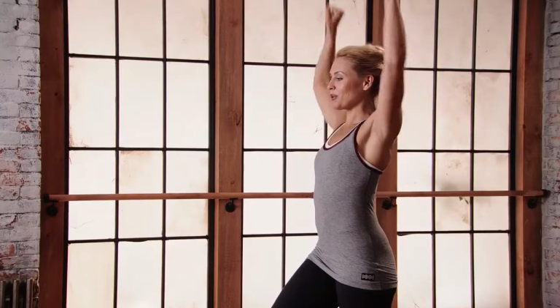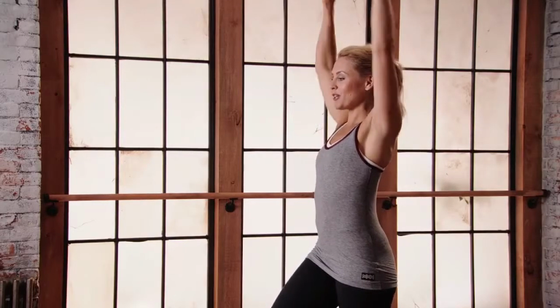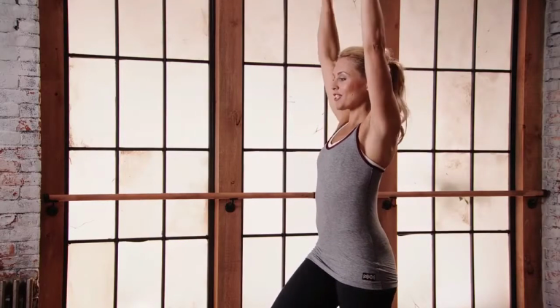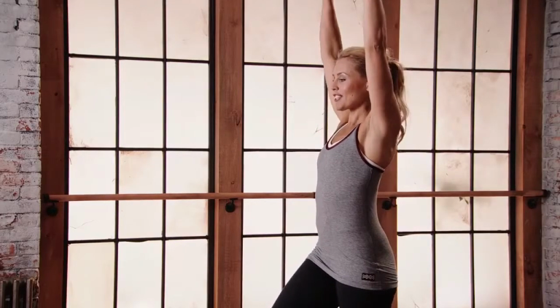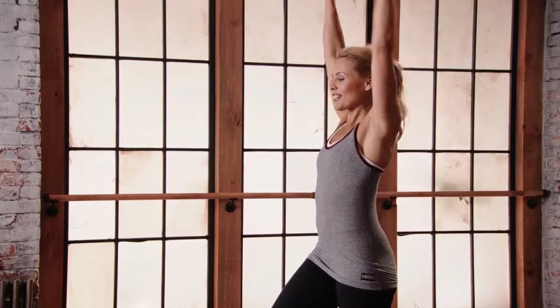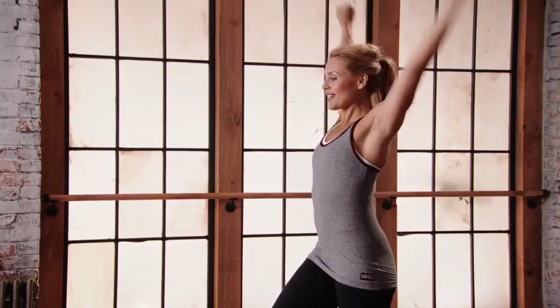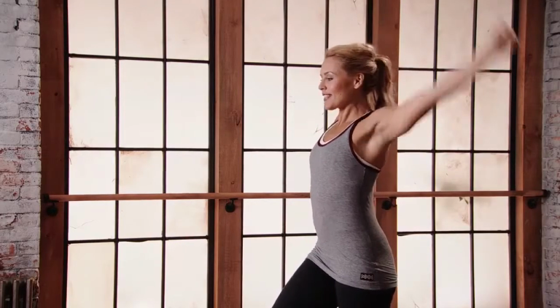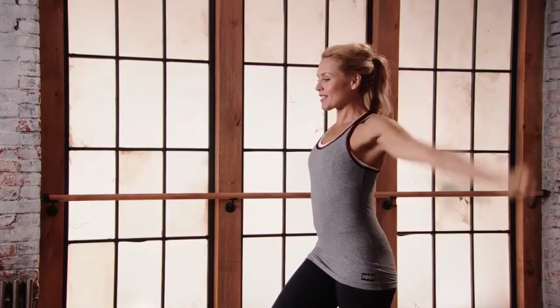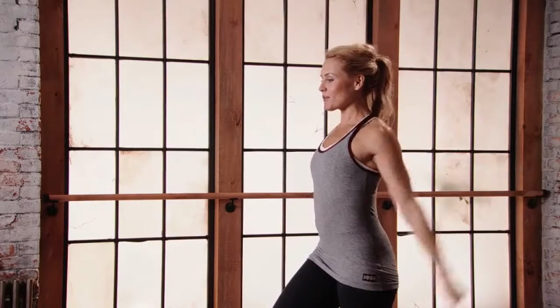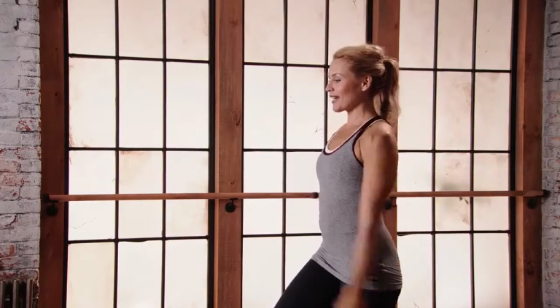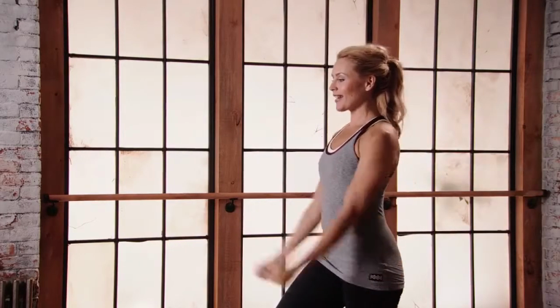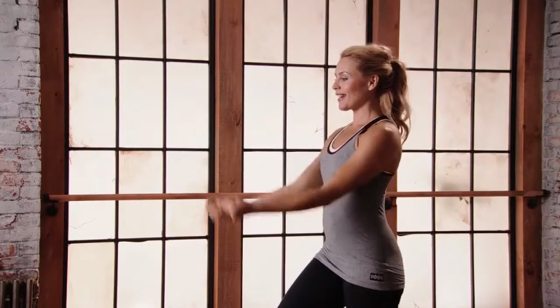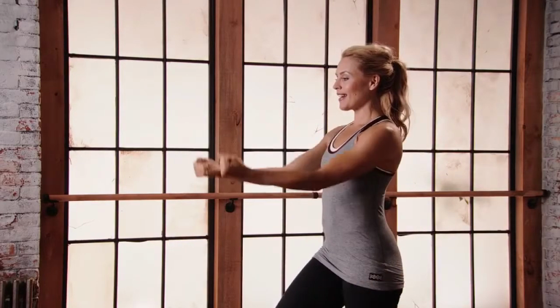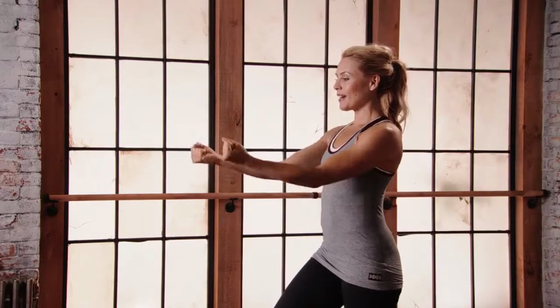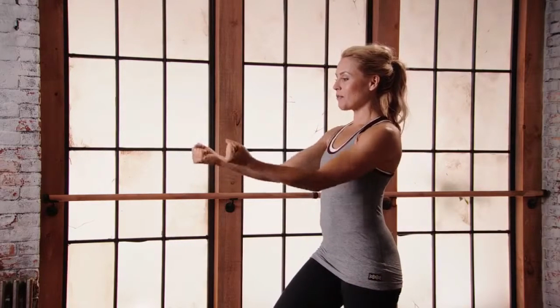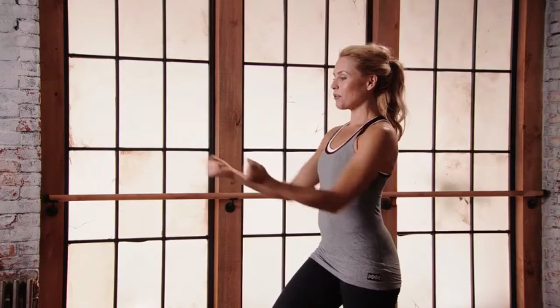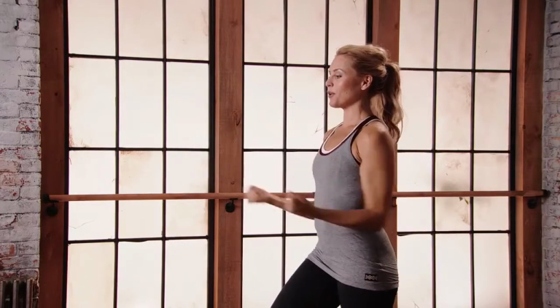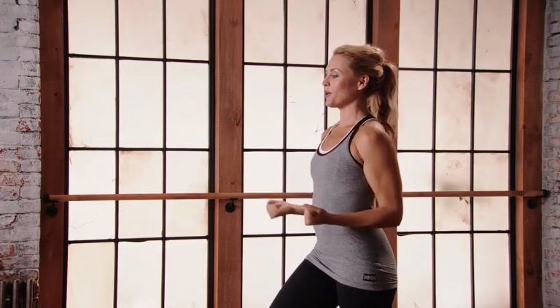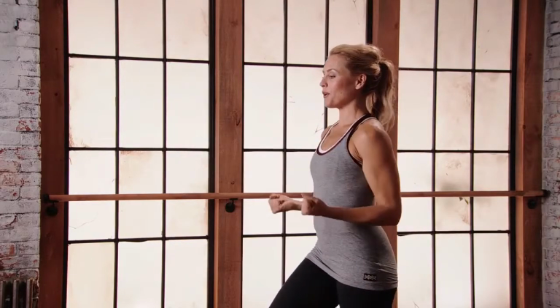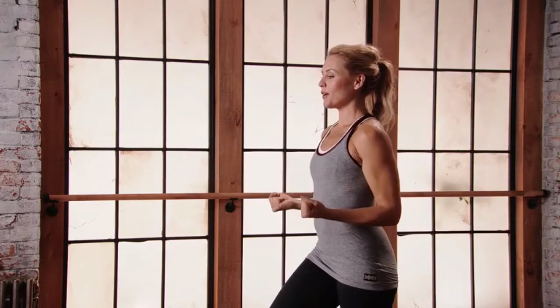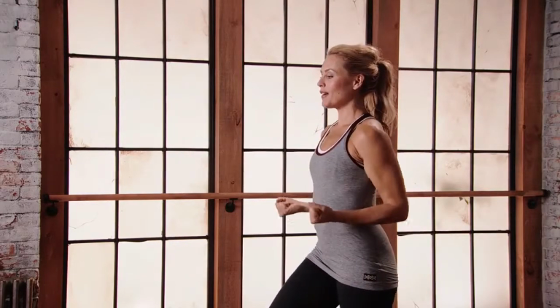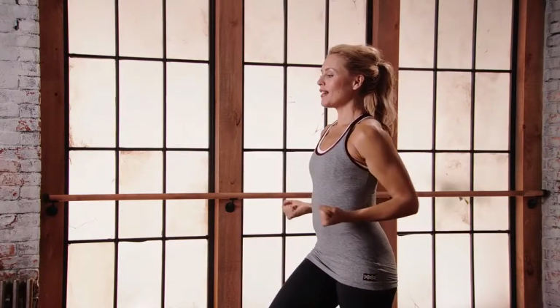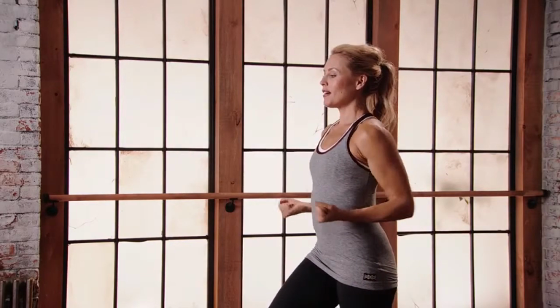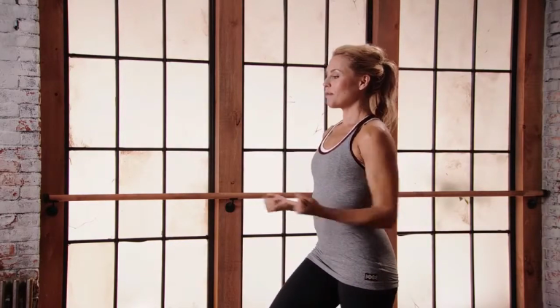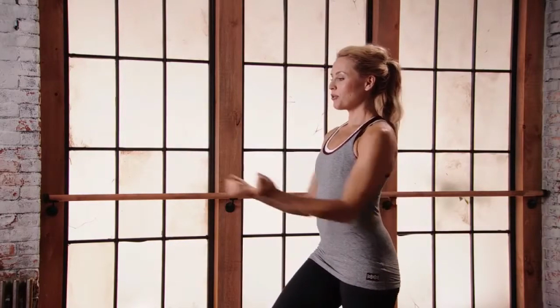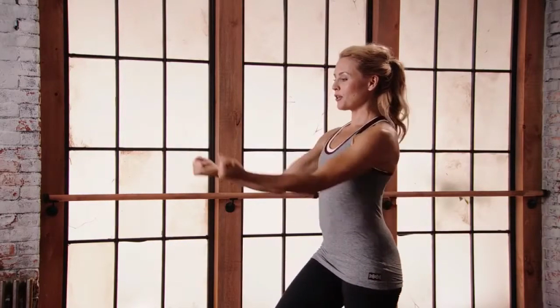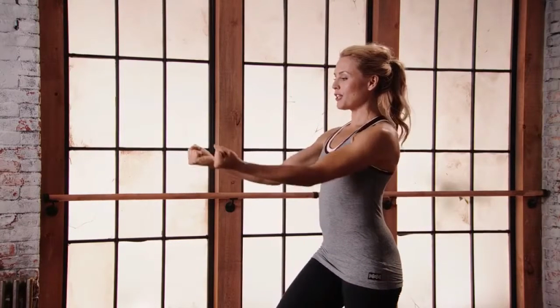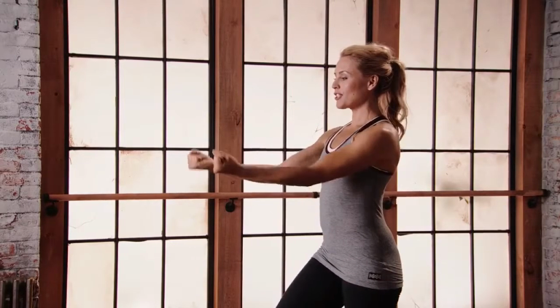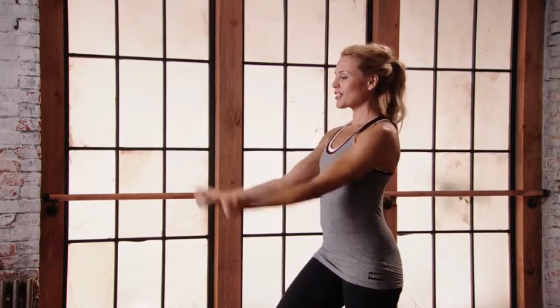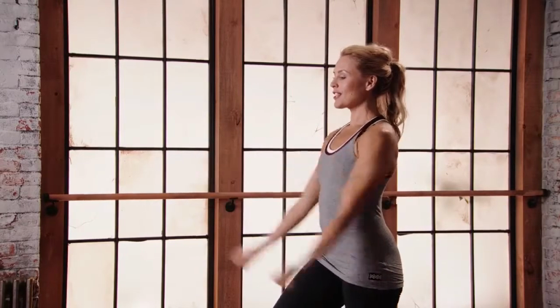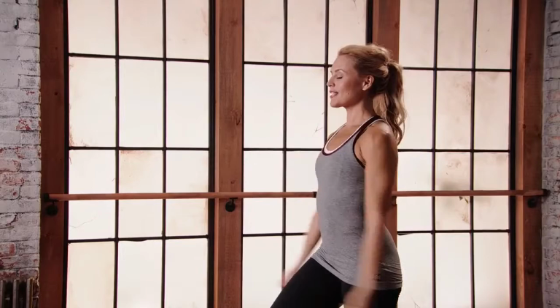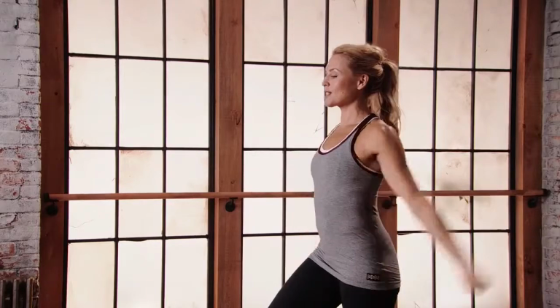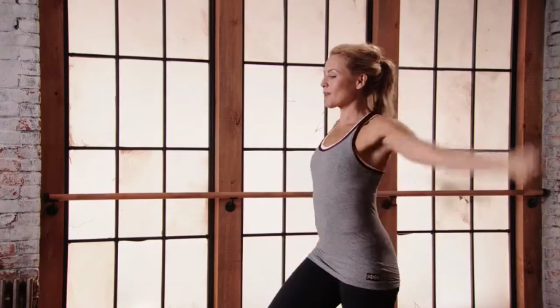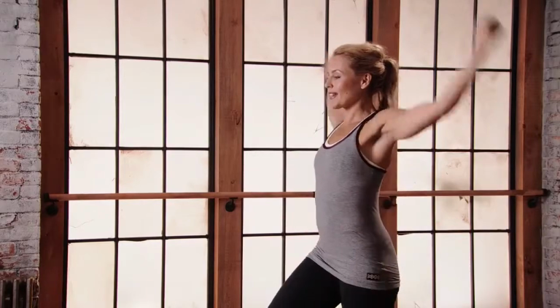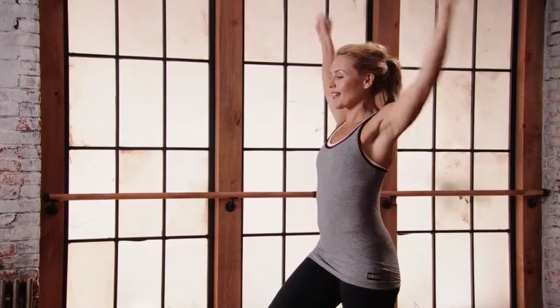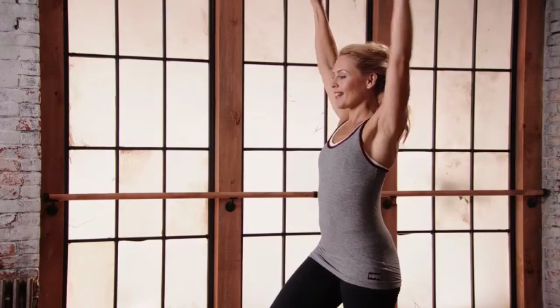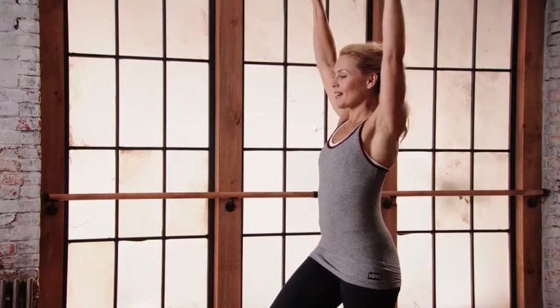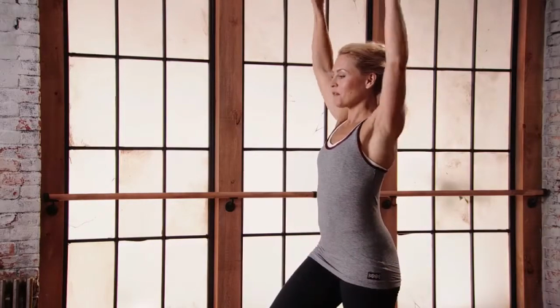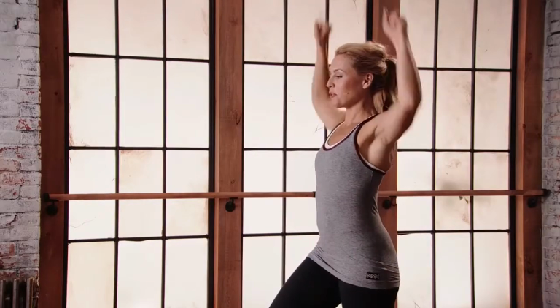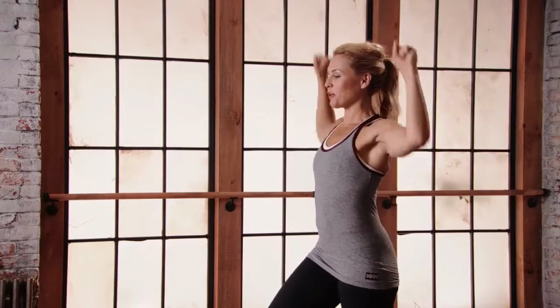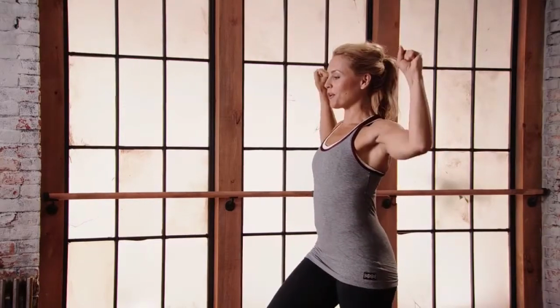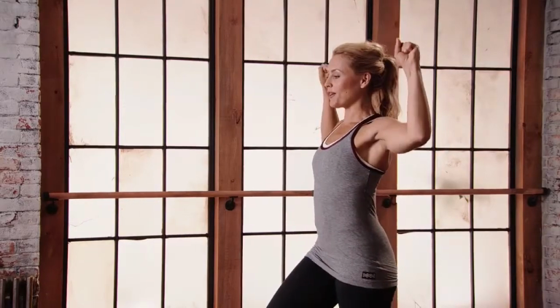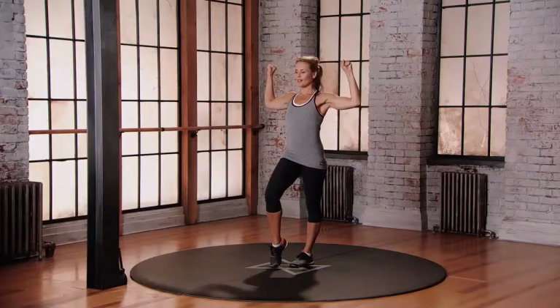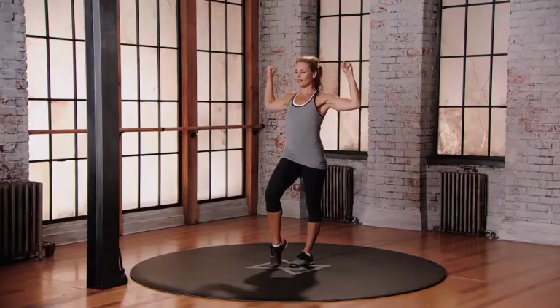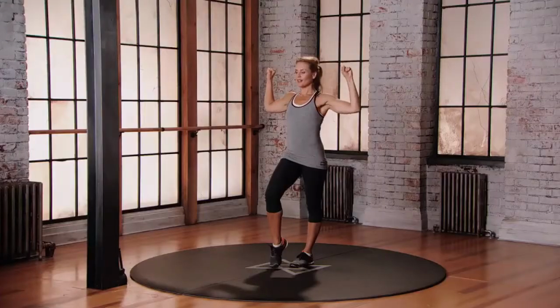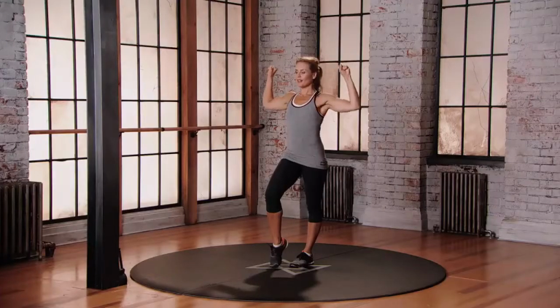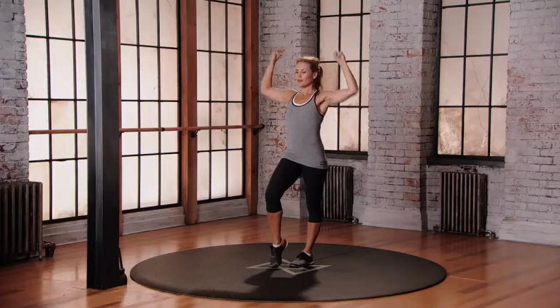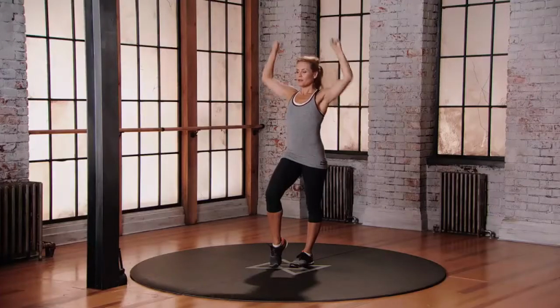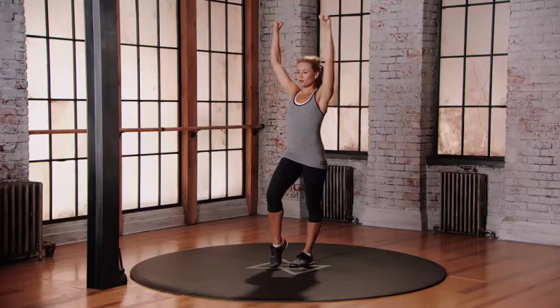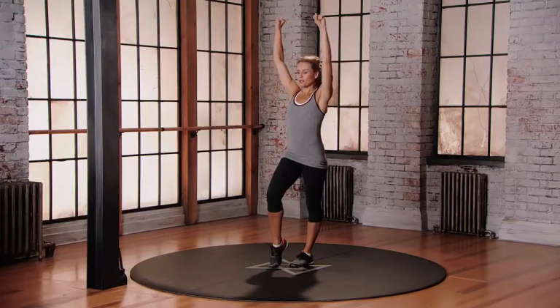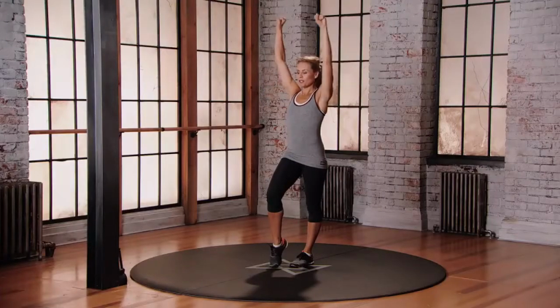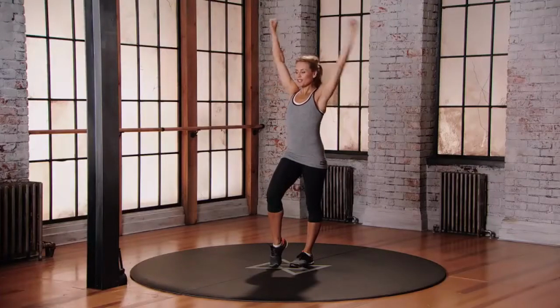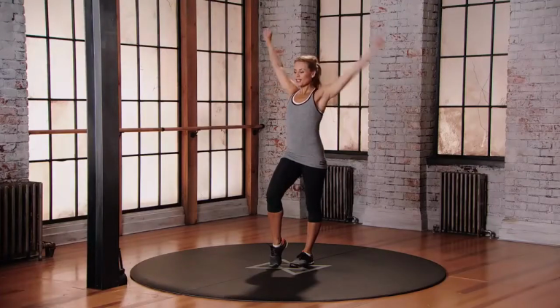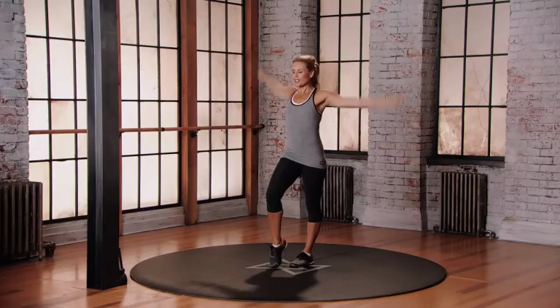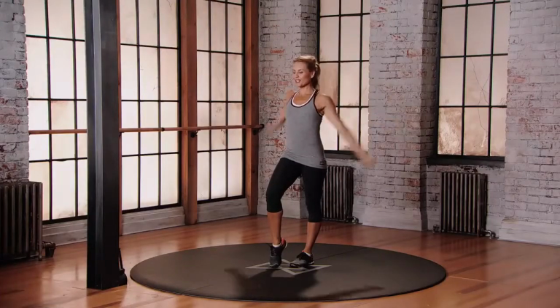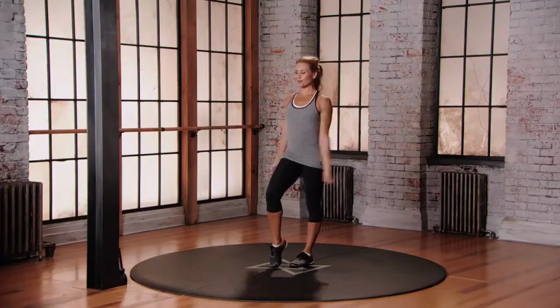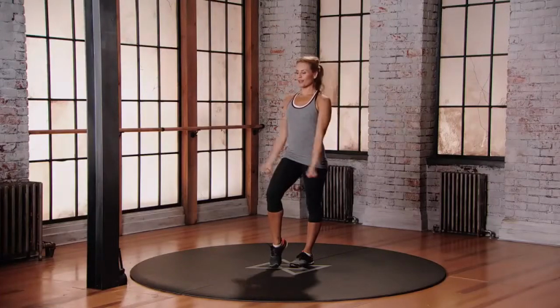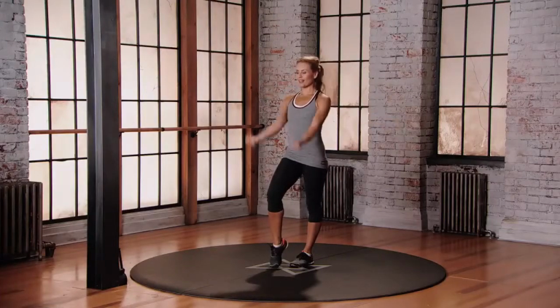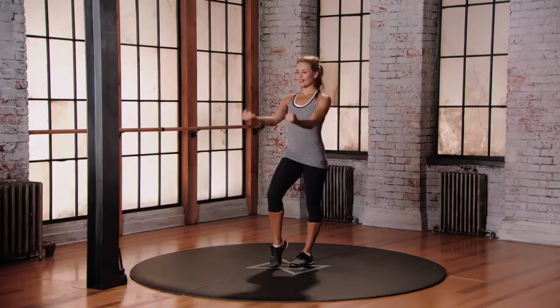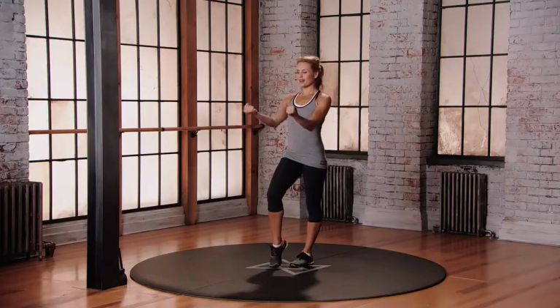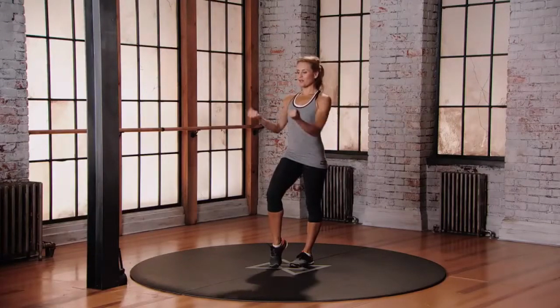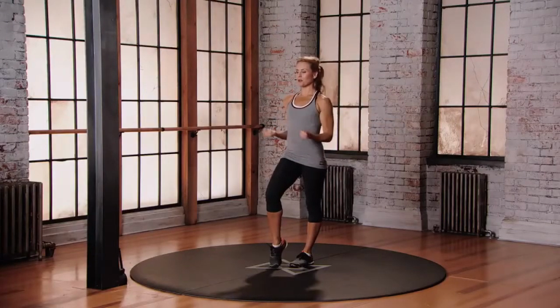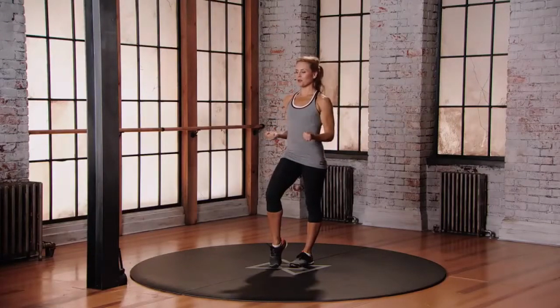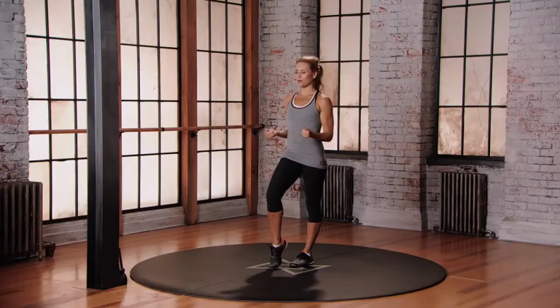Push, swing, pull. Push, swing, pull. Push, swing, pull.